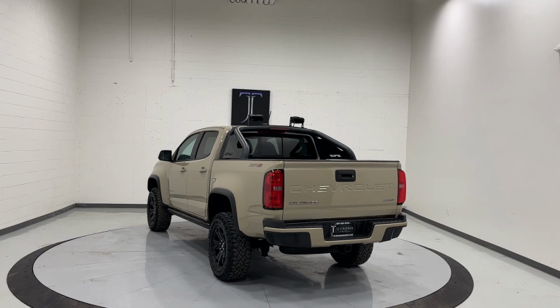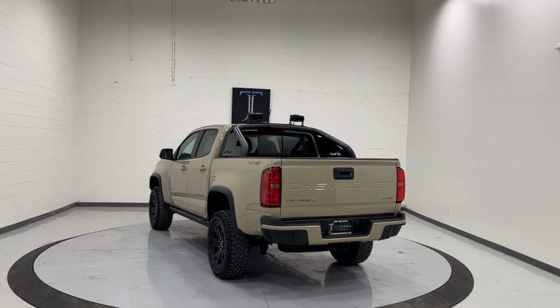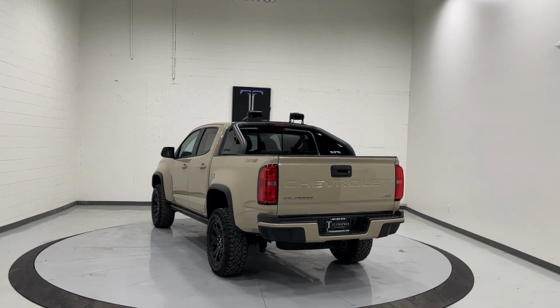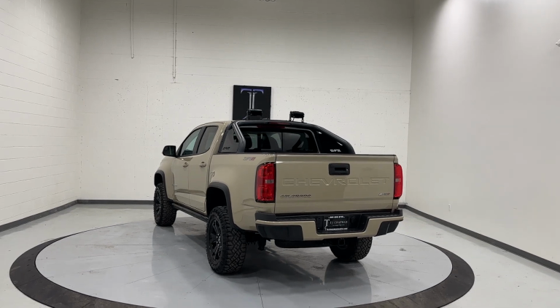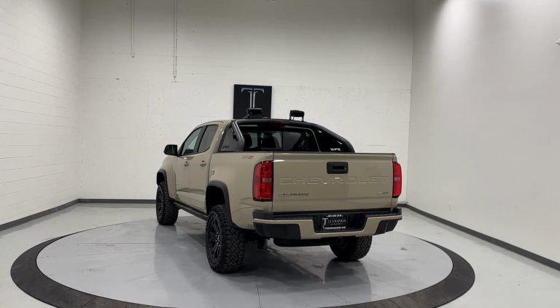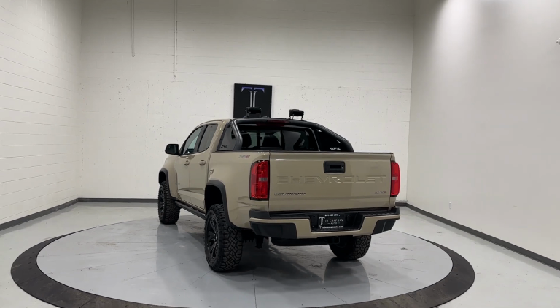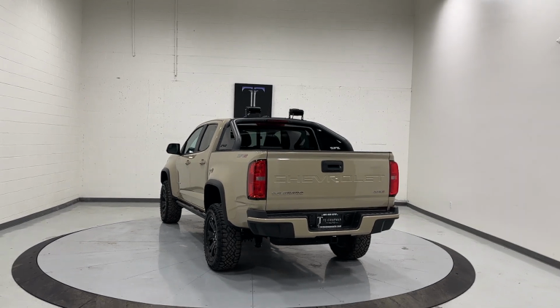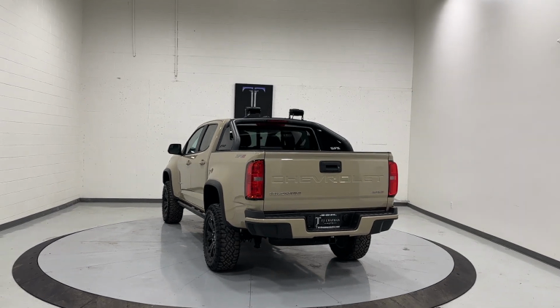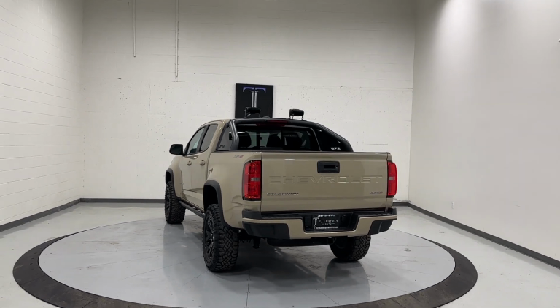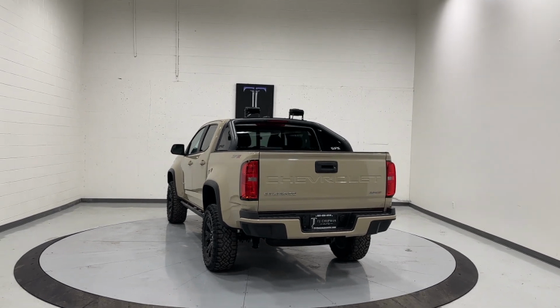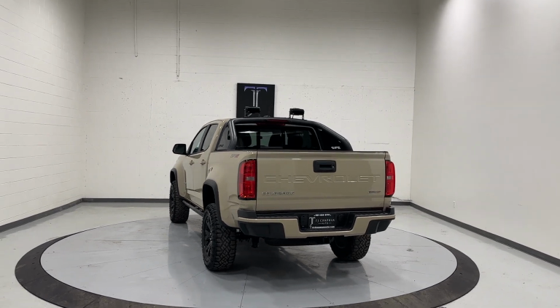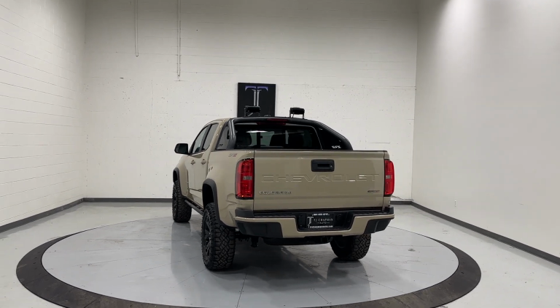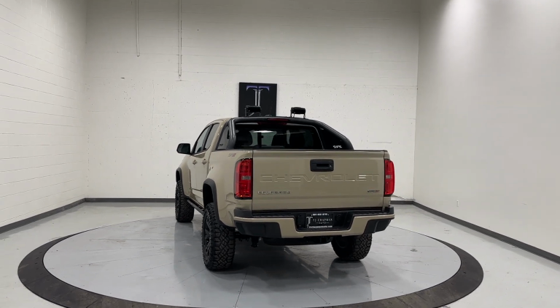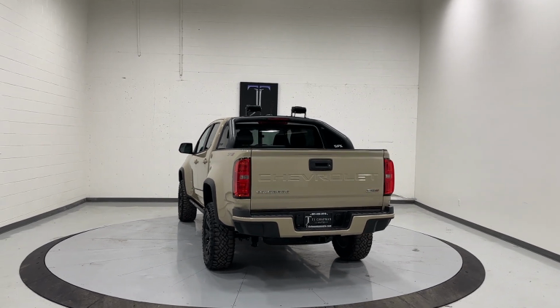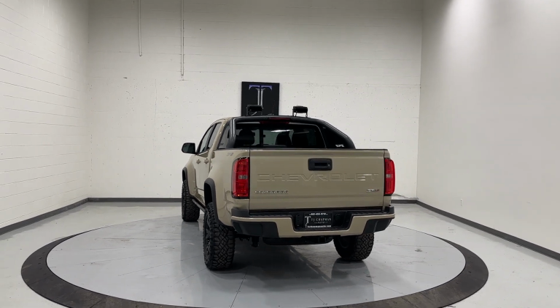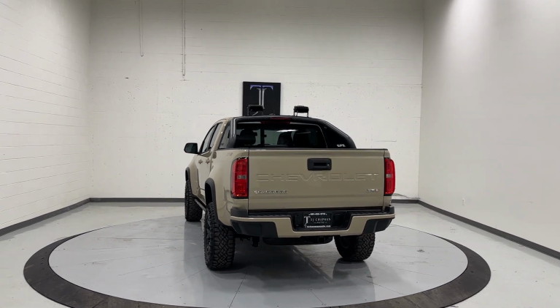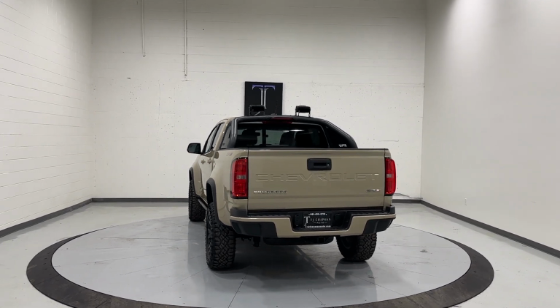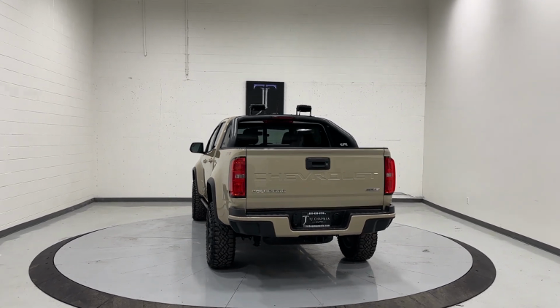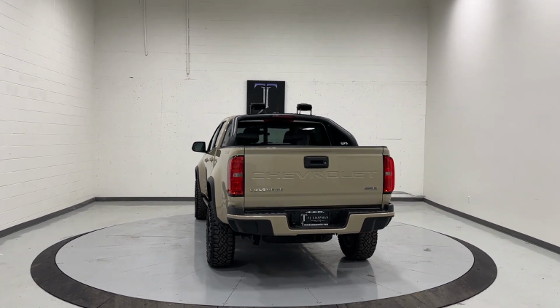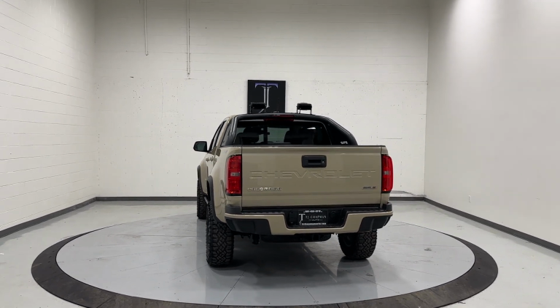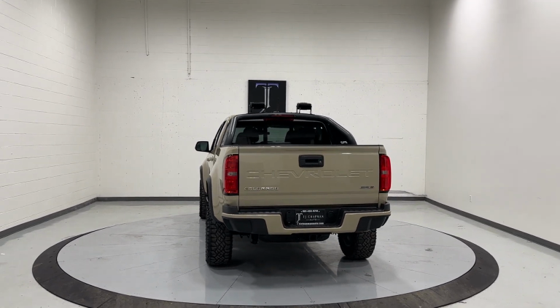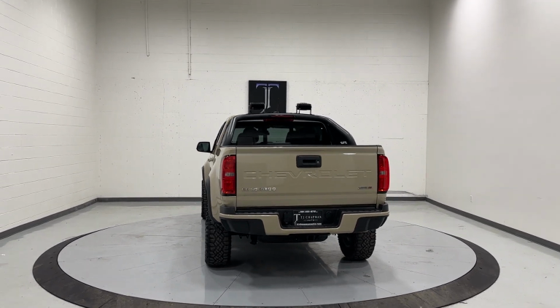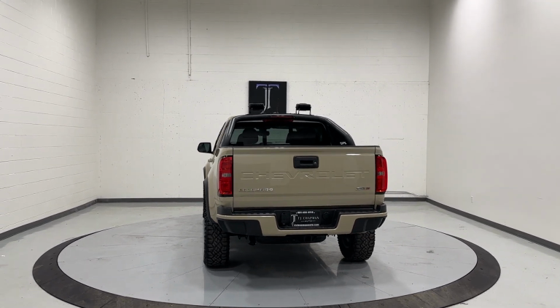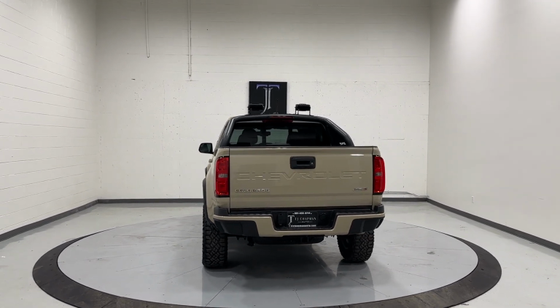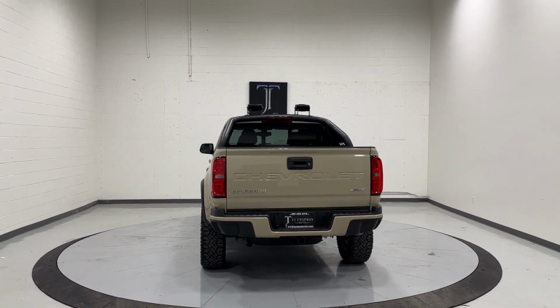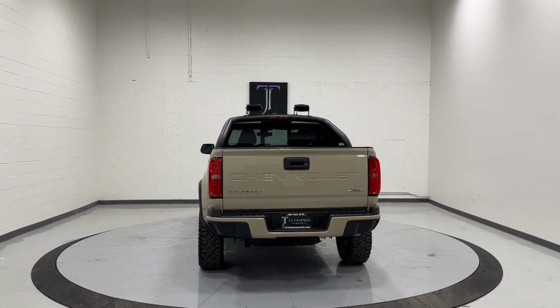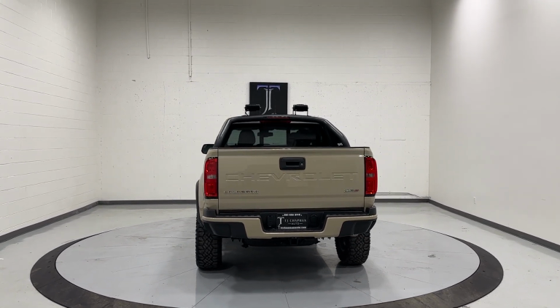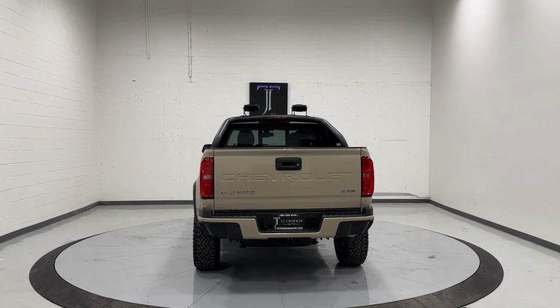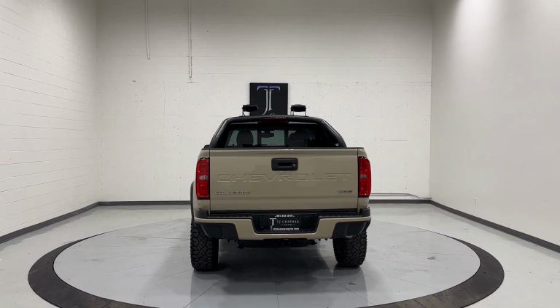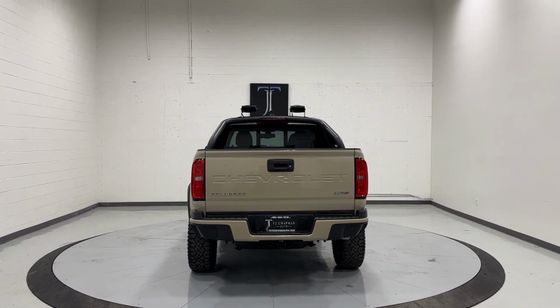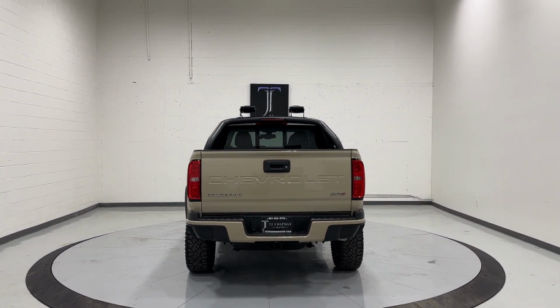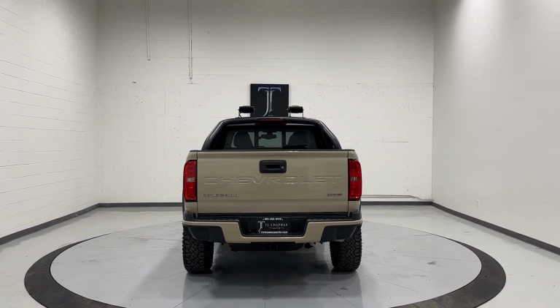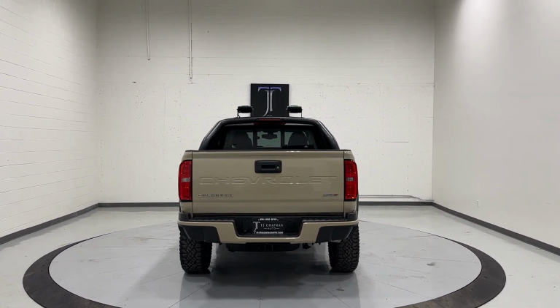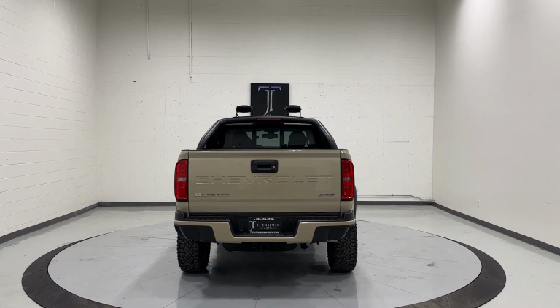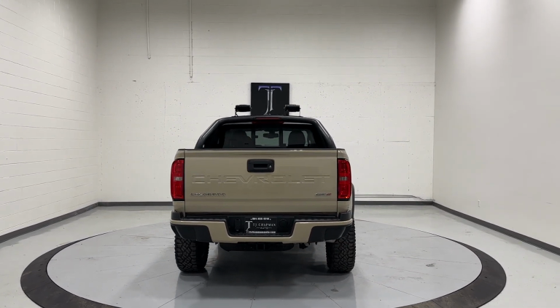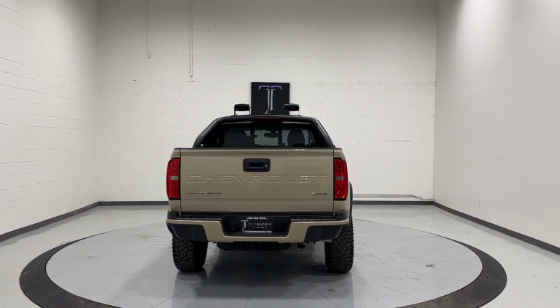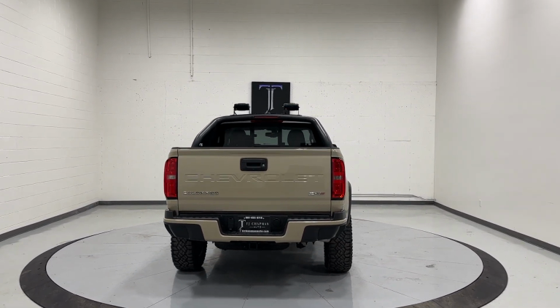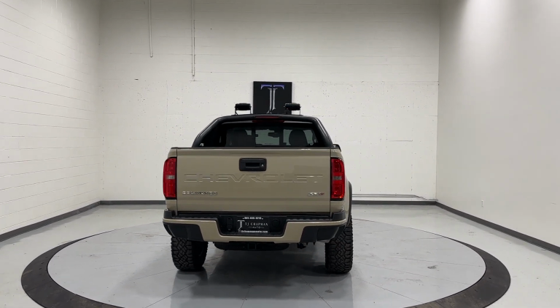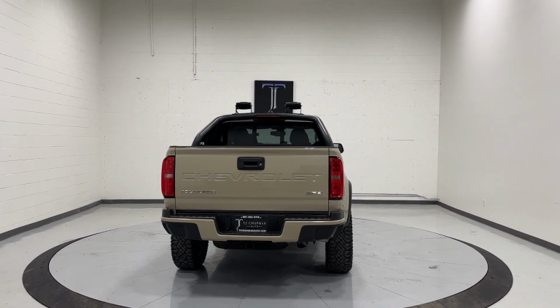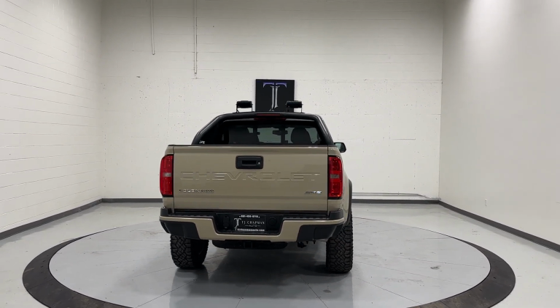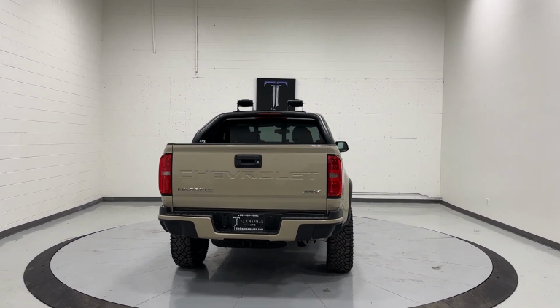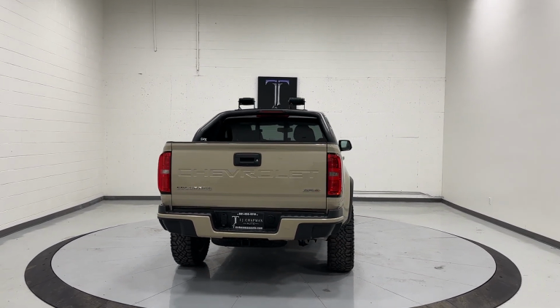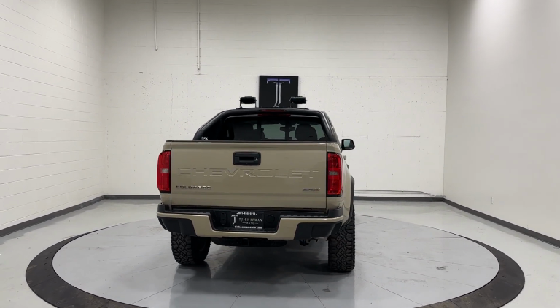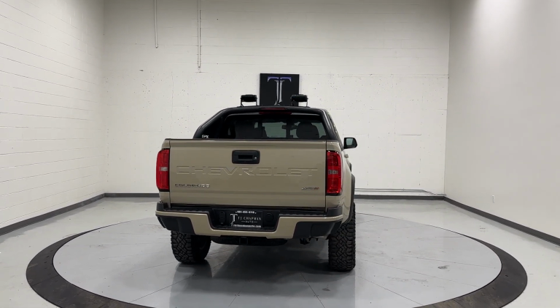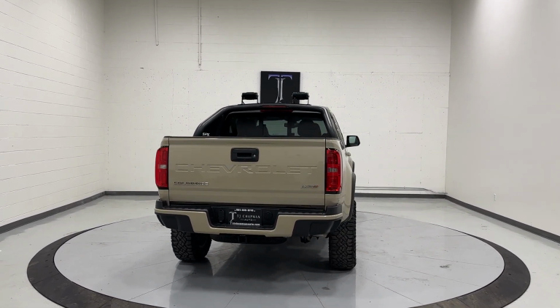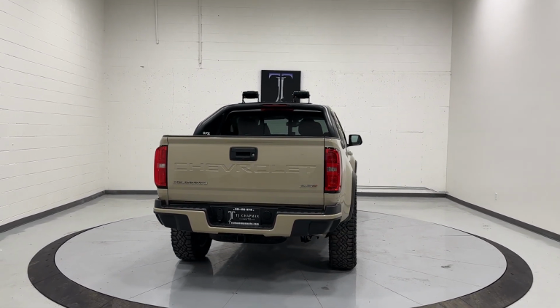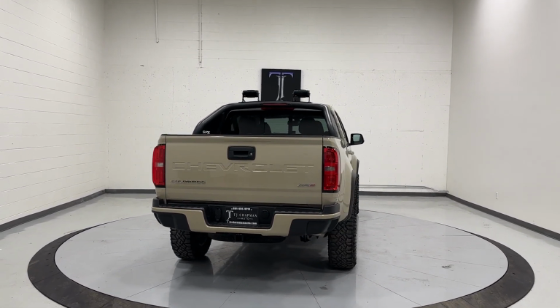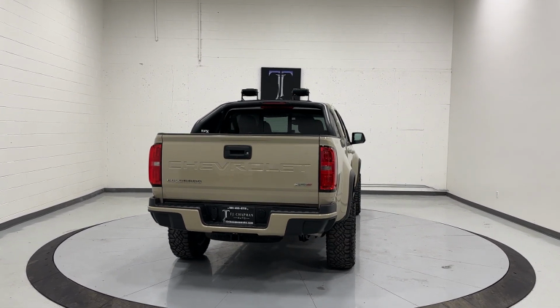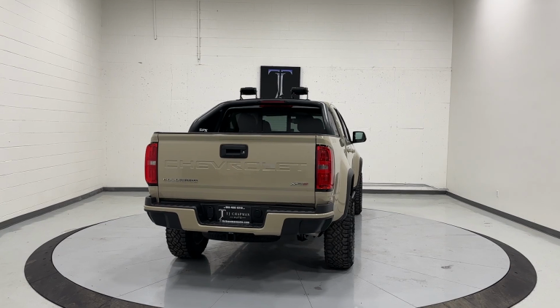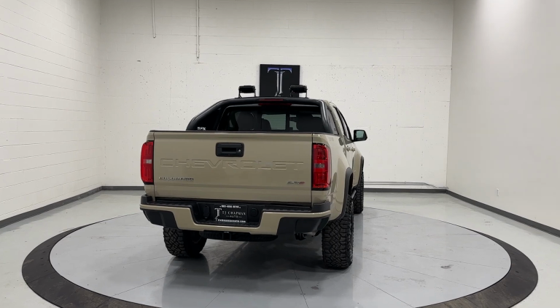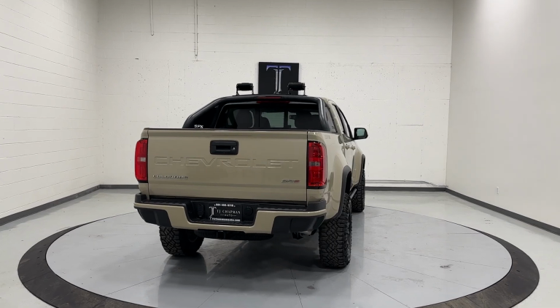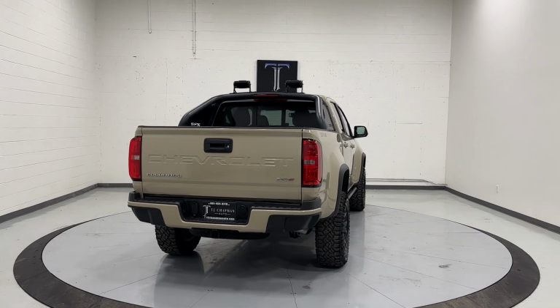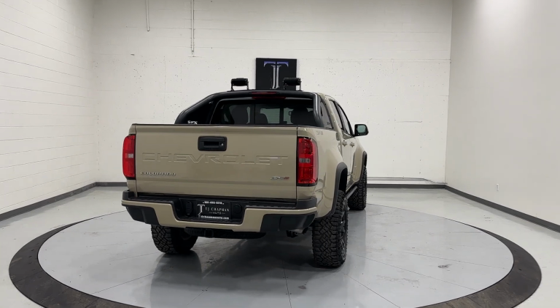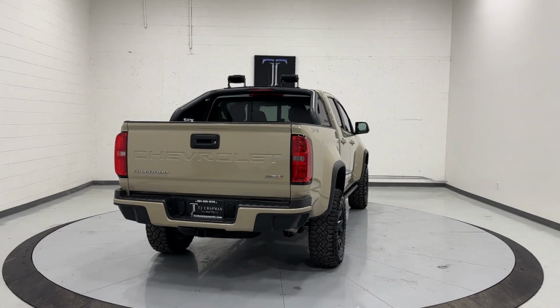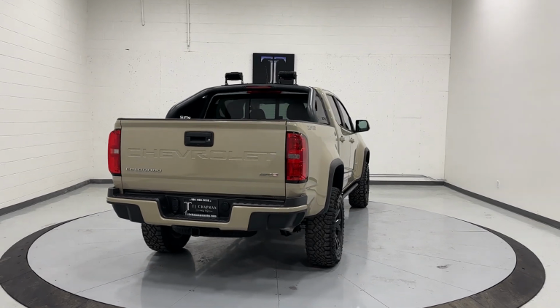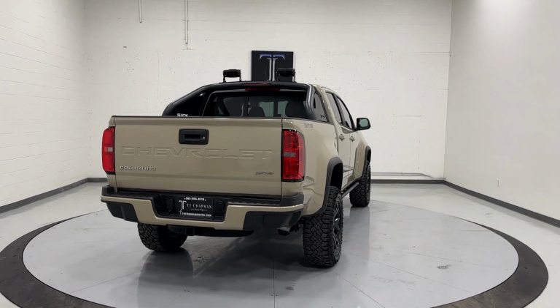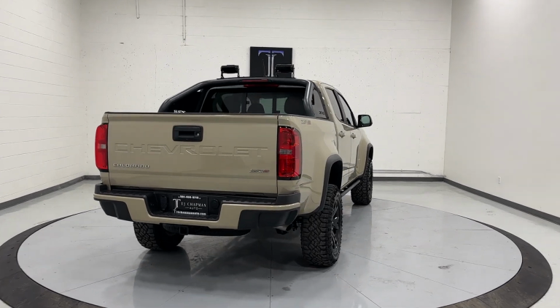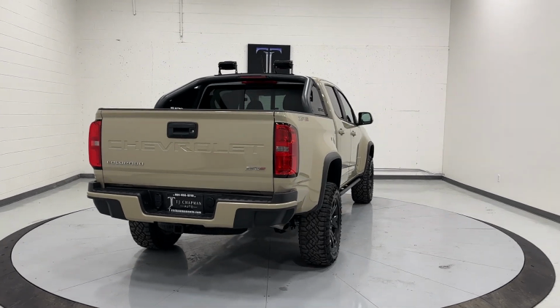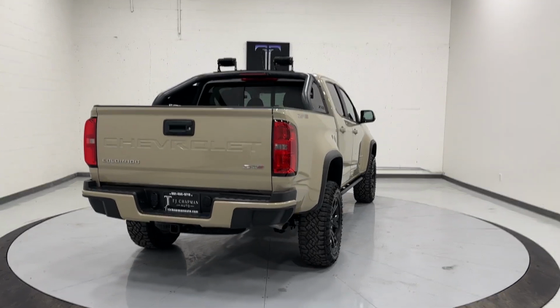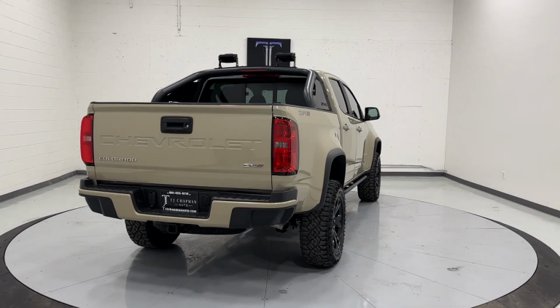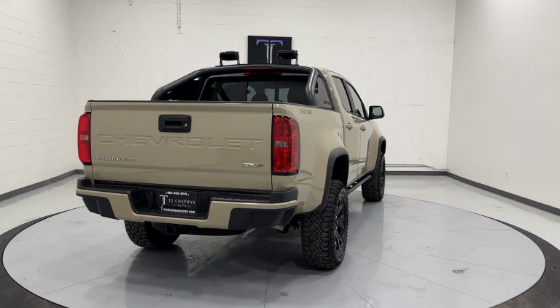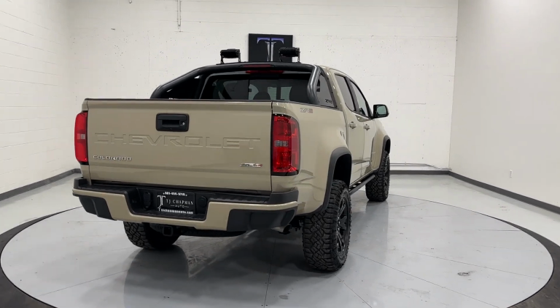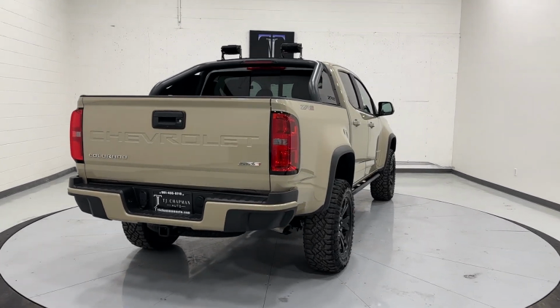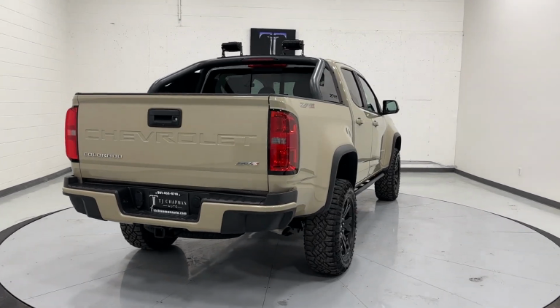What's going on everyone? Welcome back to CJ Chapman Auto. Today we have this 2021 Chevrolet Colorado ZR2 off-road package.